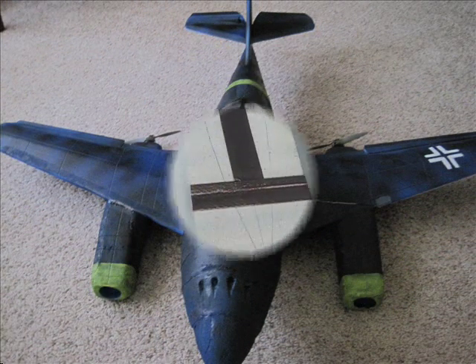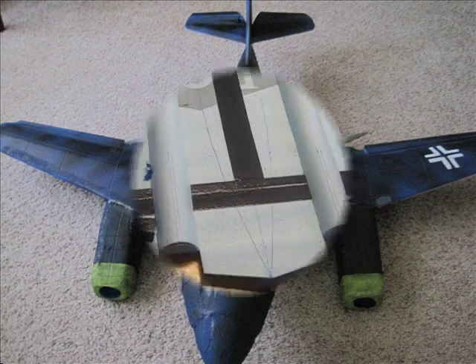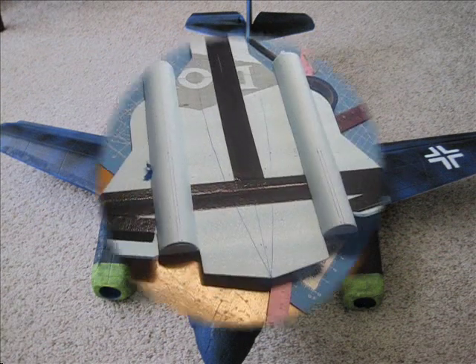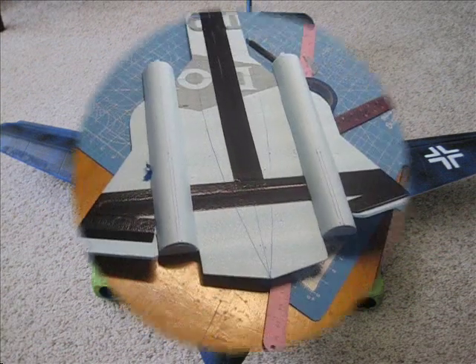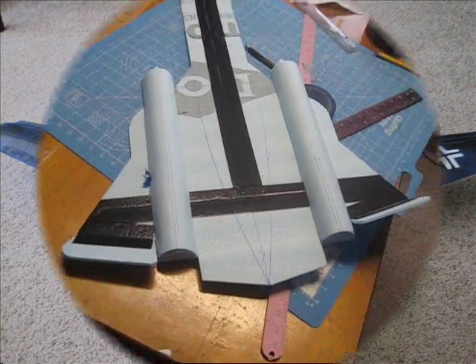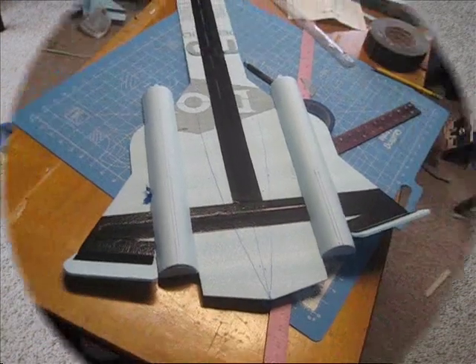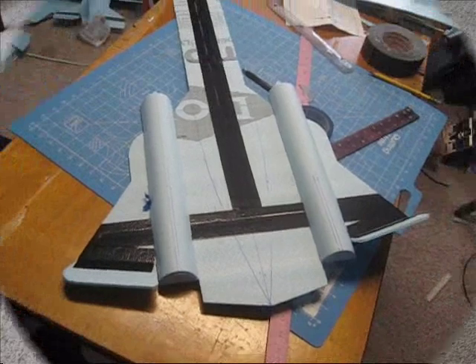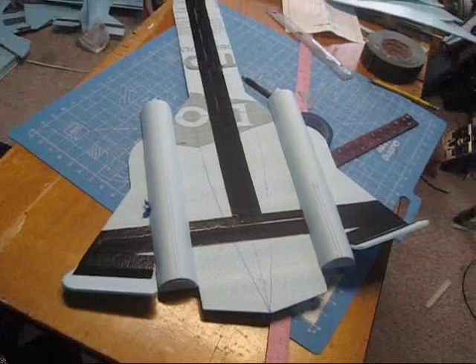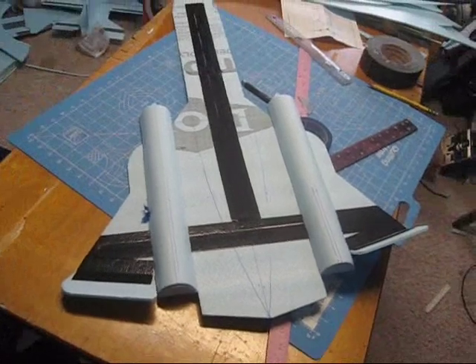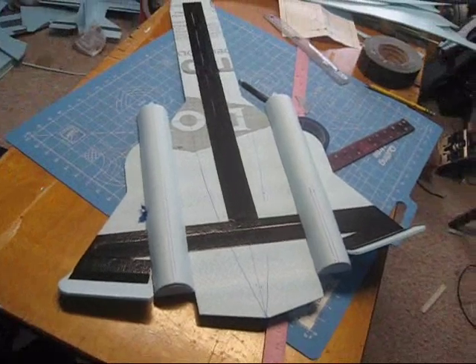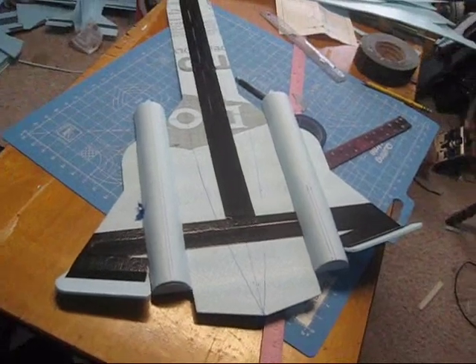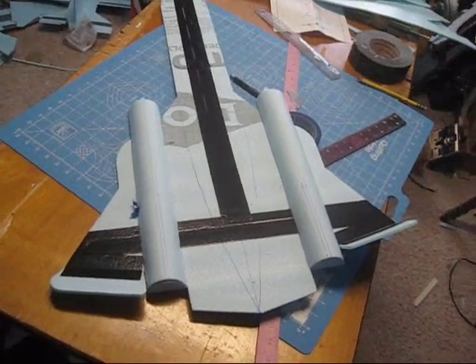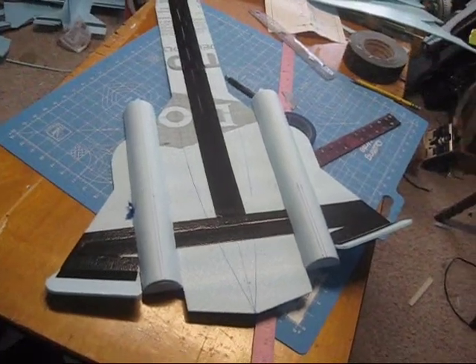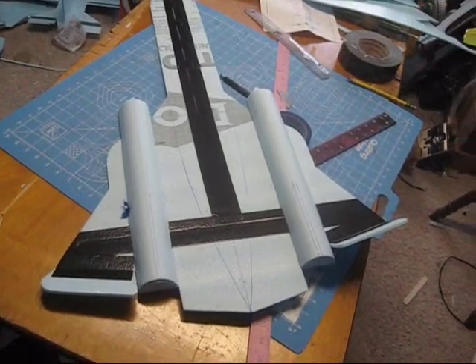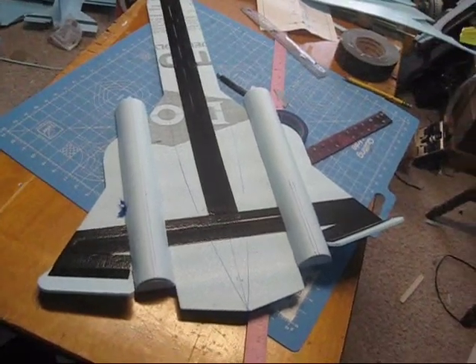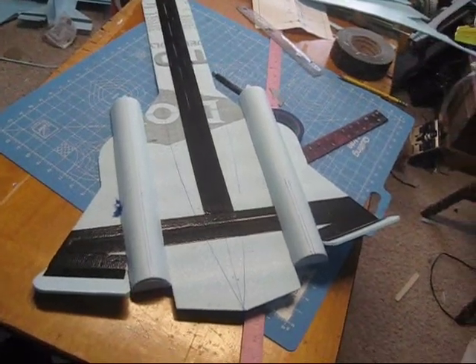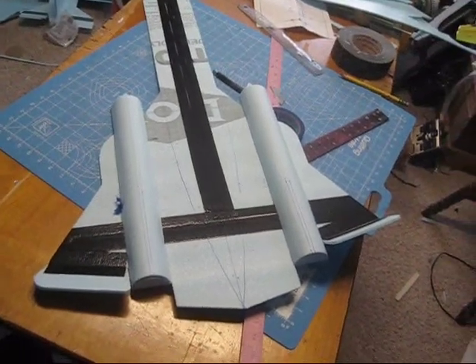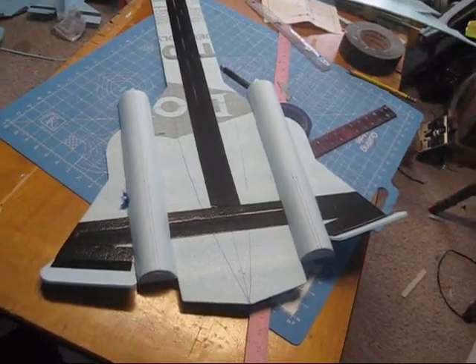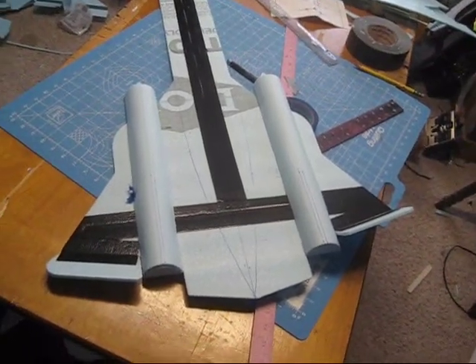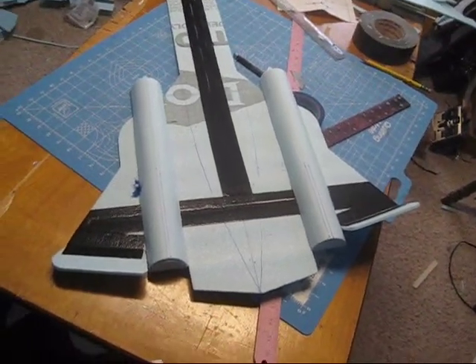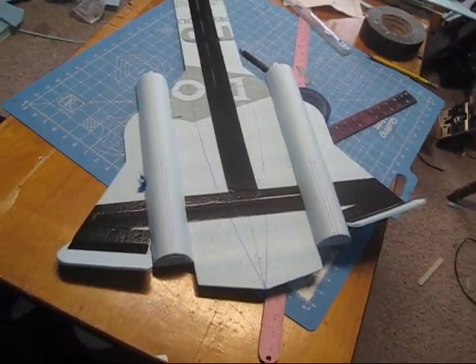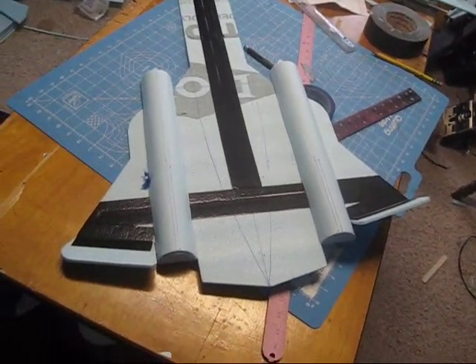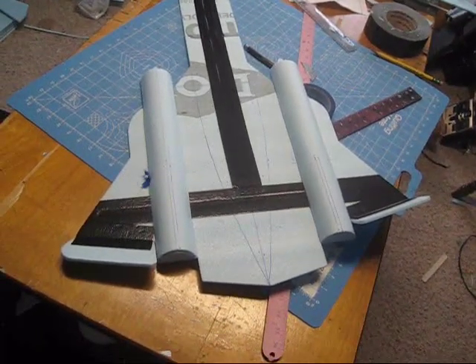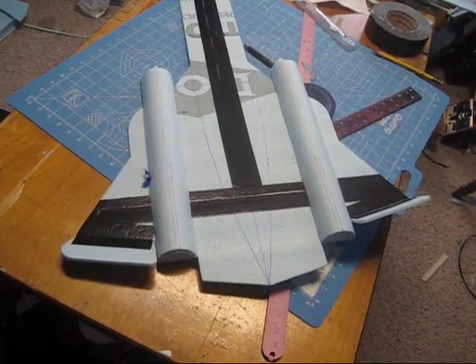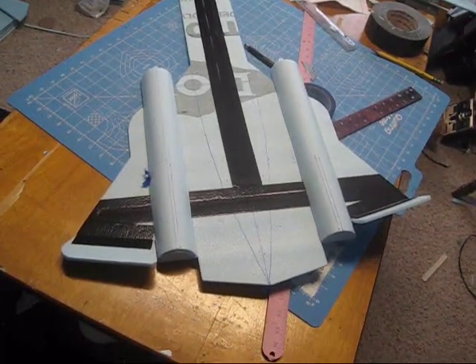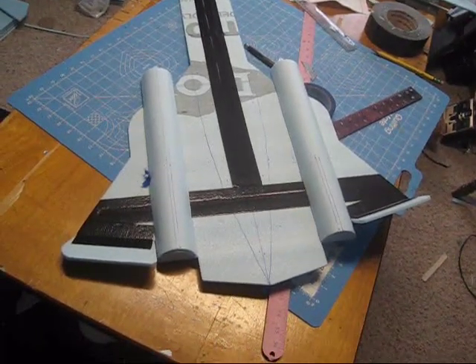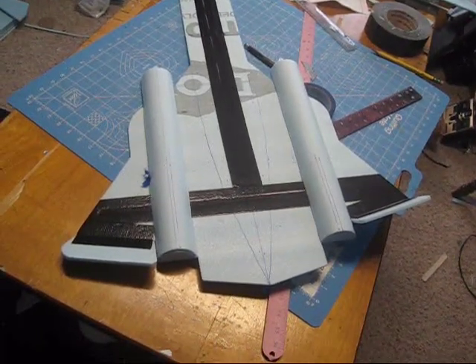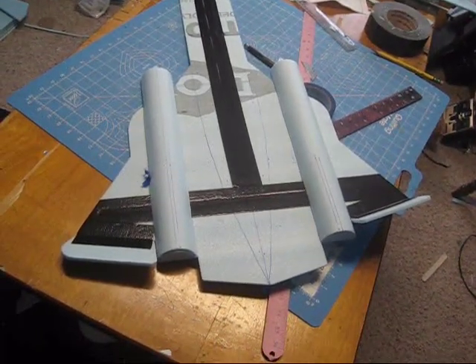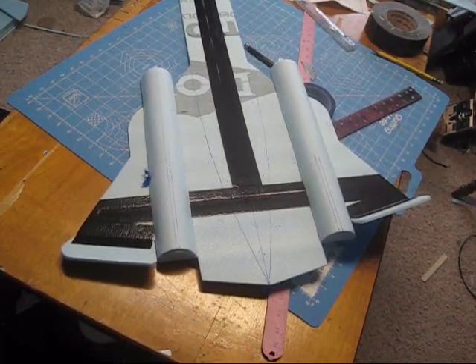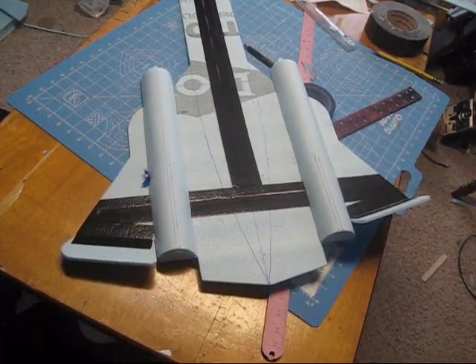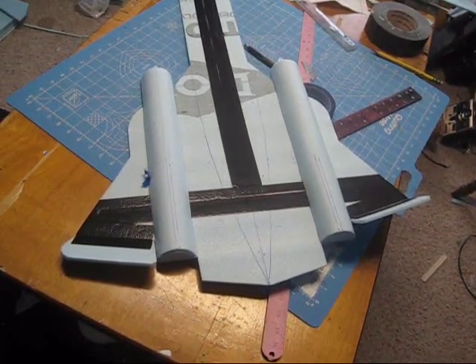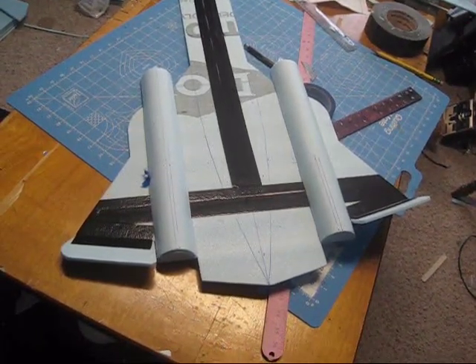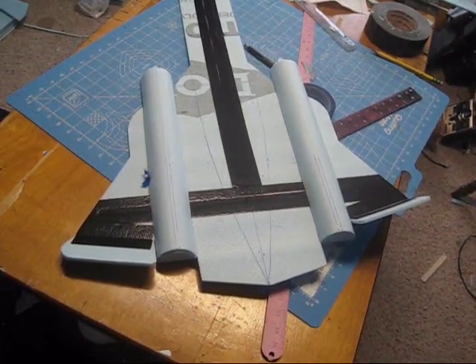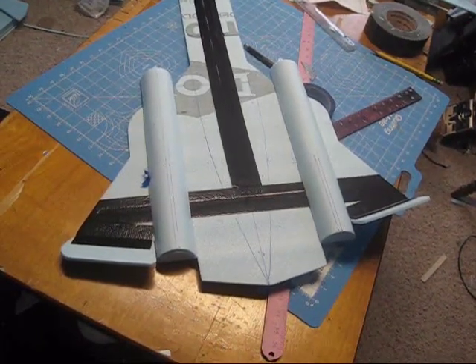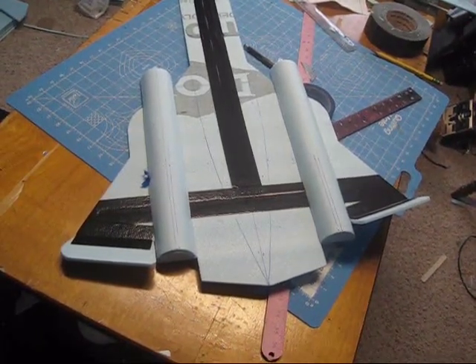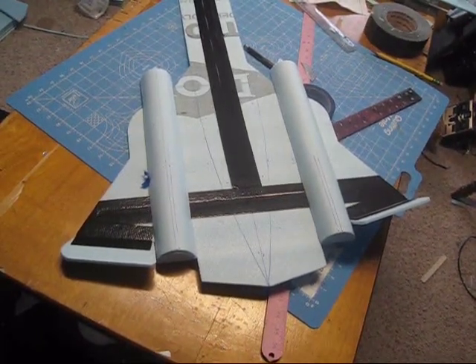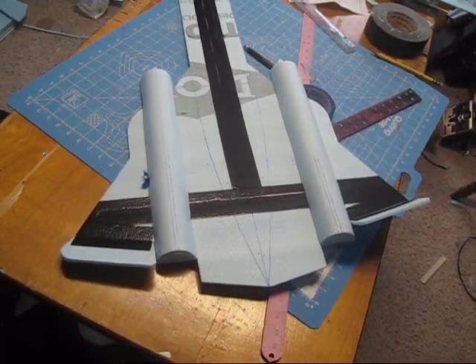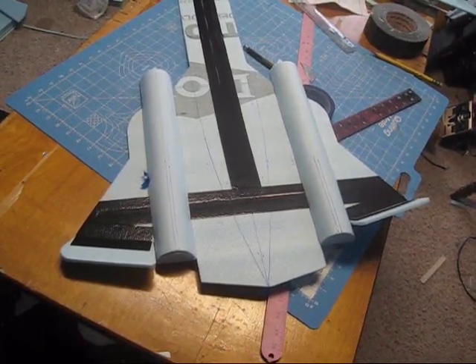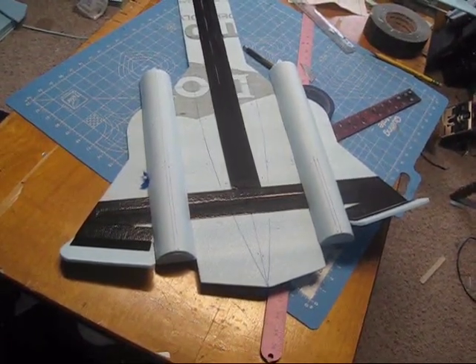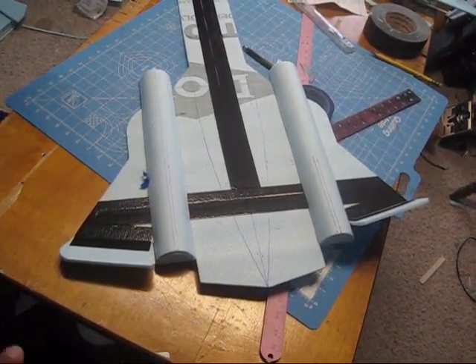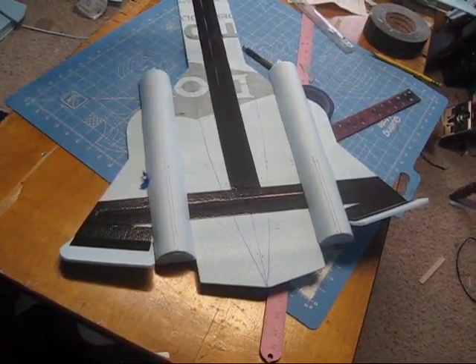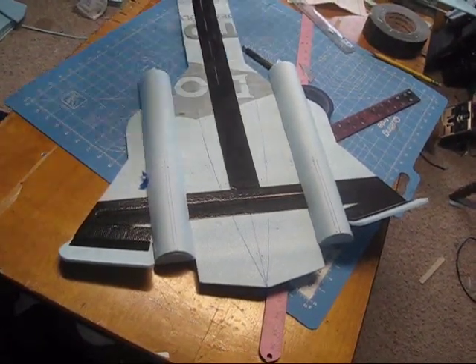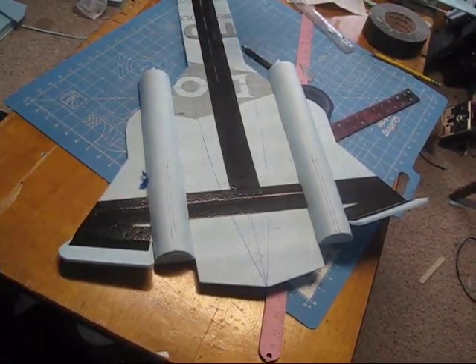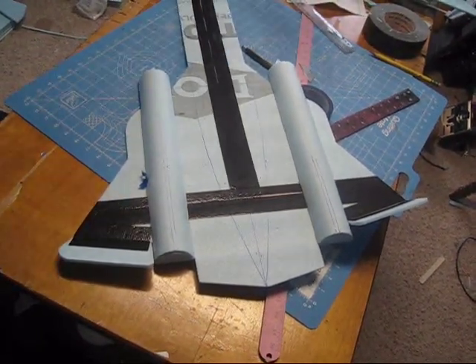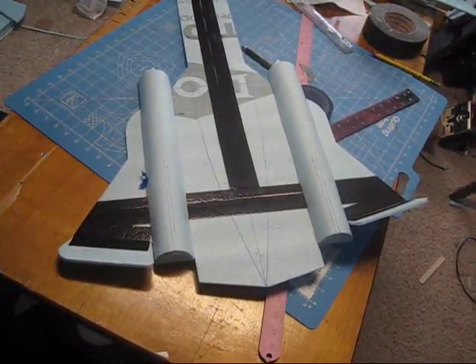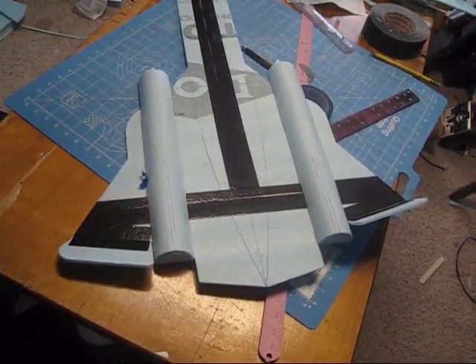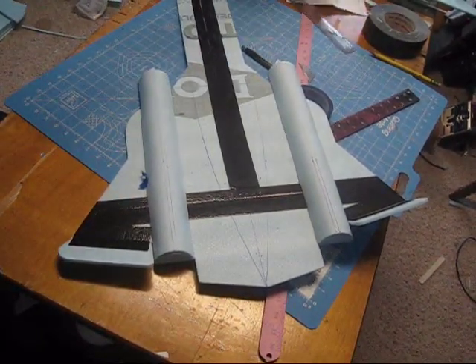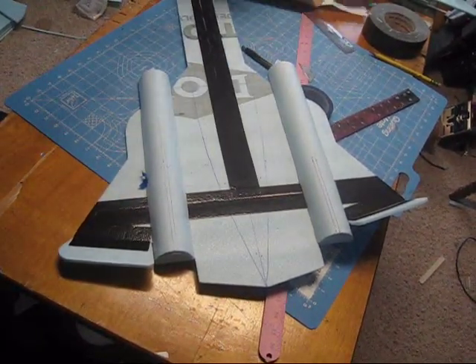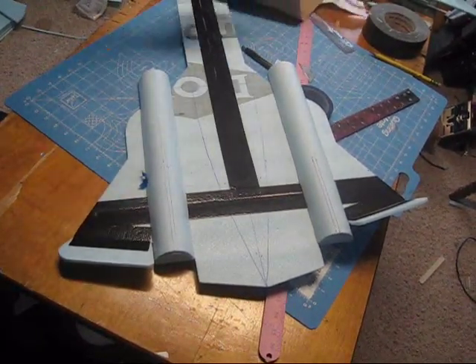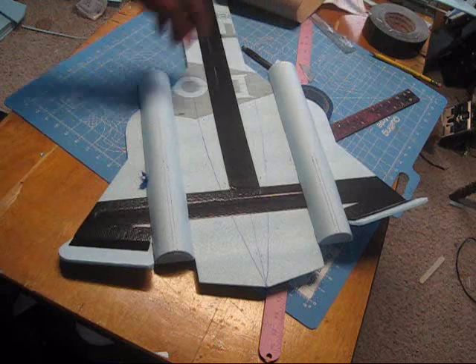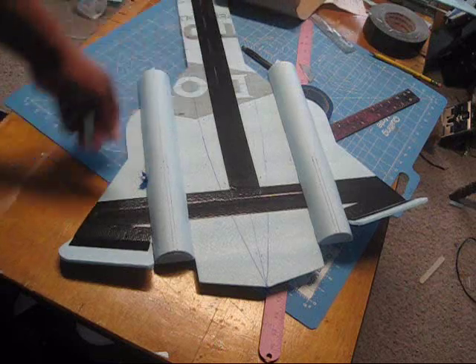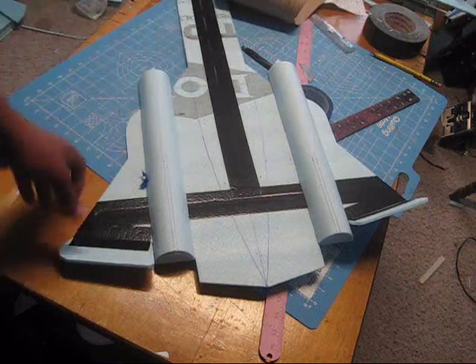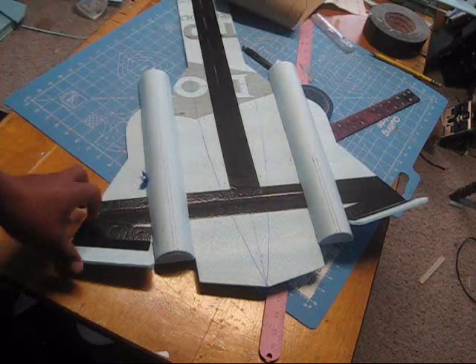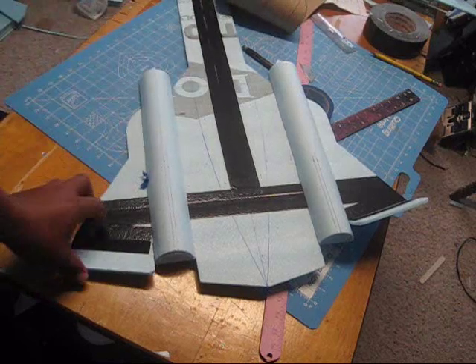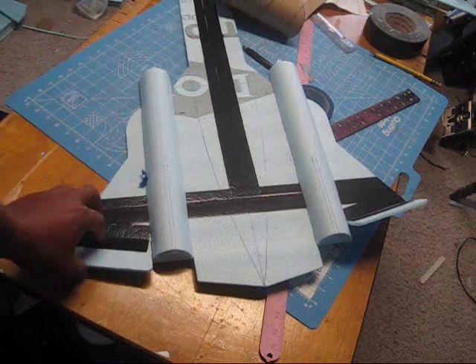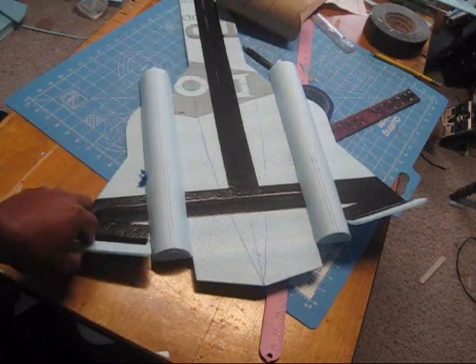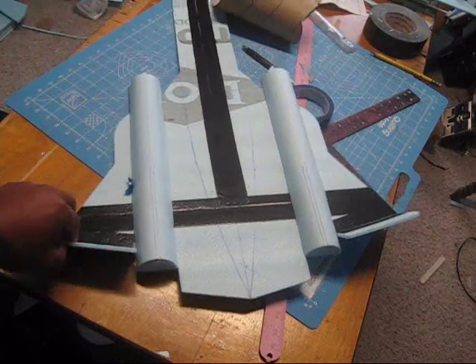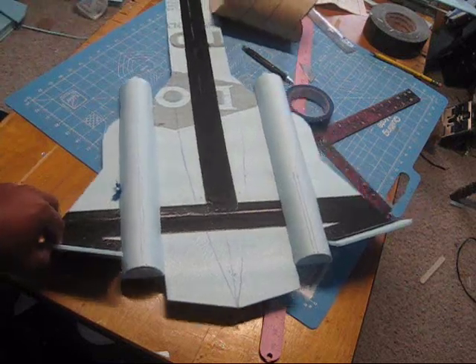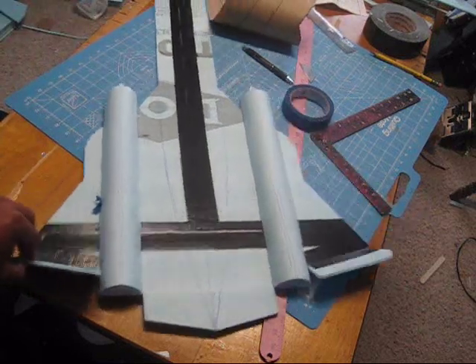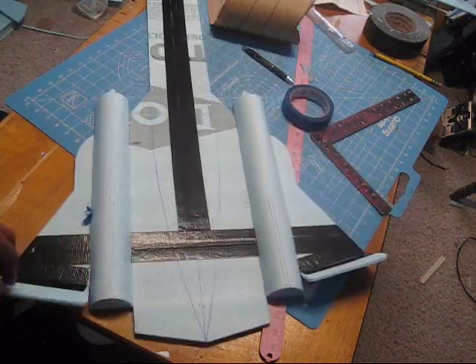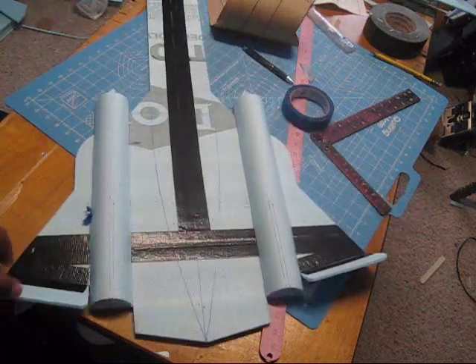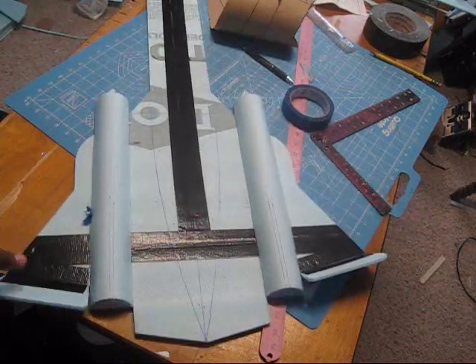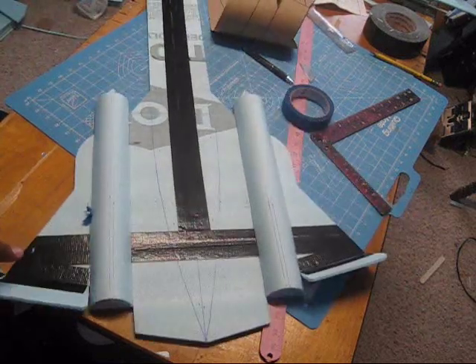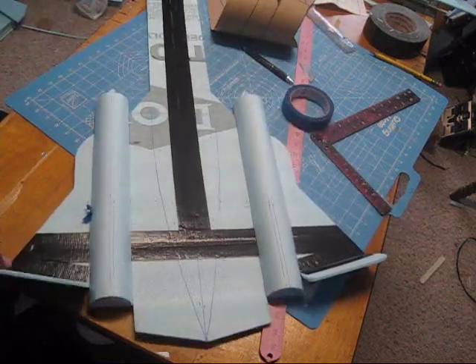Hey guys, welcome back to FalconsRC, the home of the Skell Foamy Jets, and here is how far we got the SR-71 the last video.